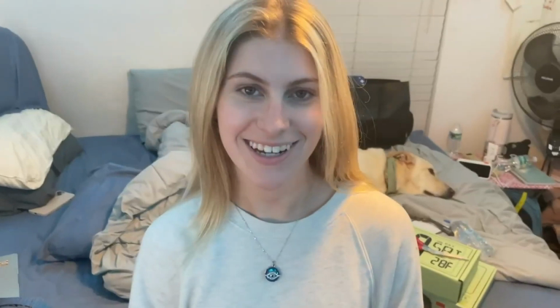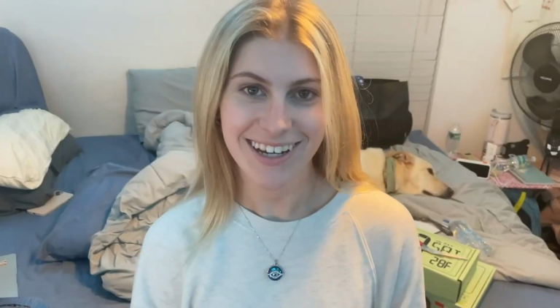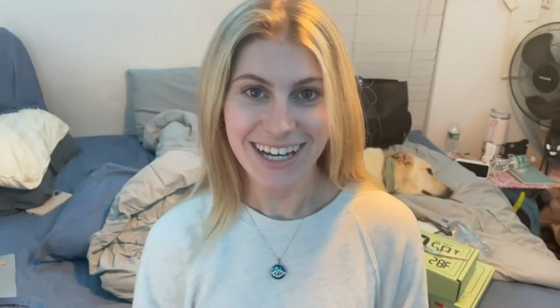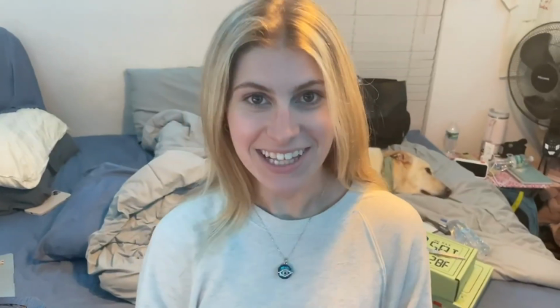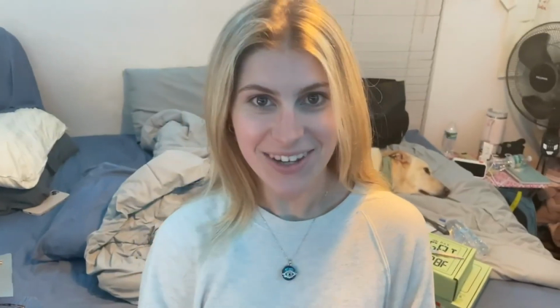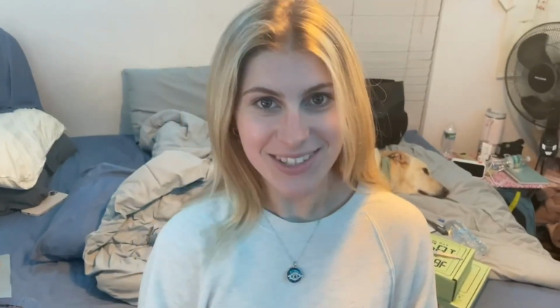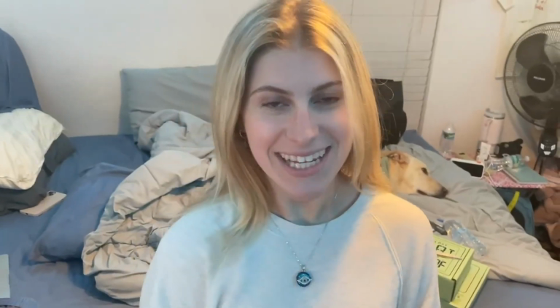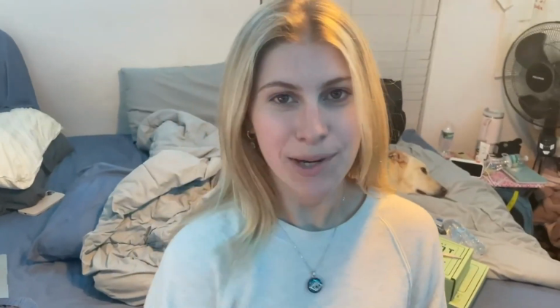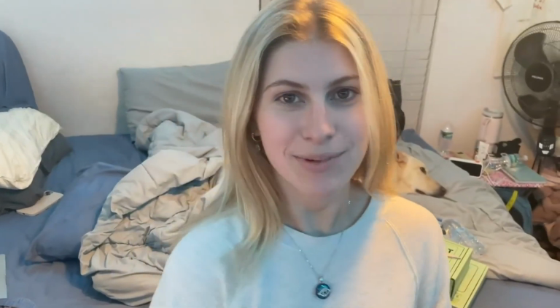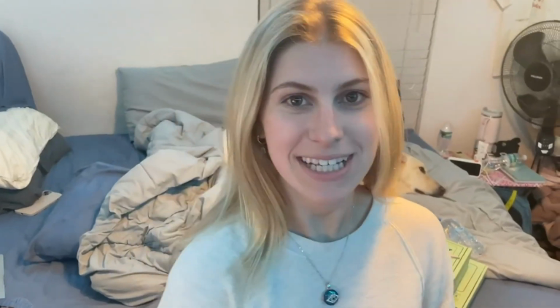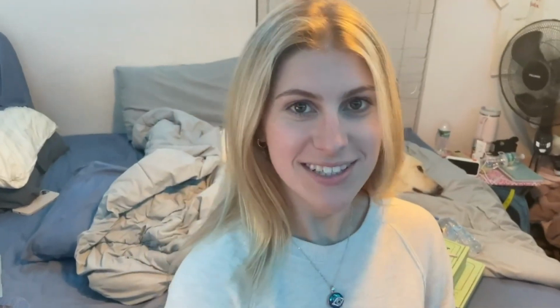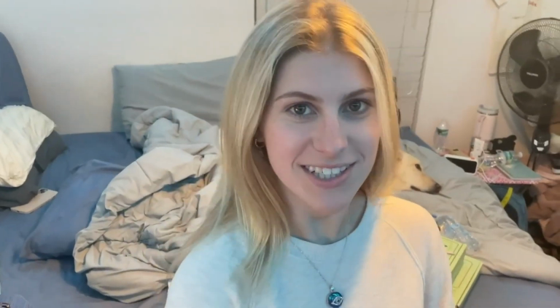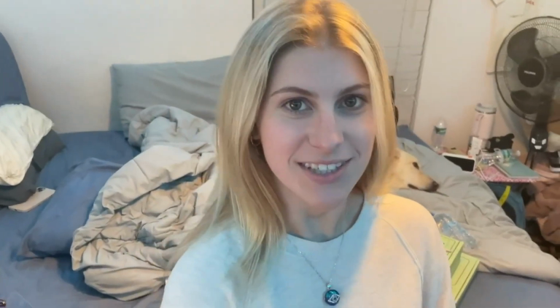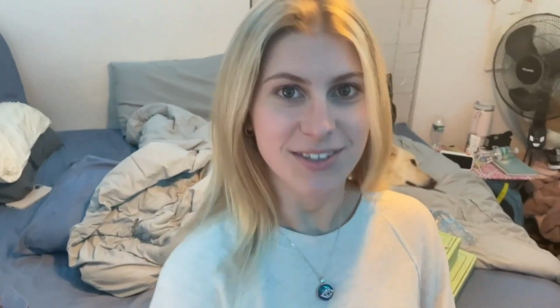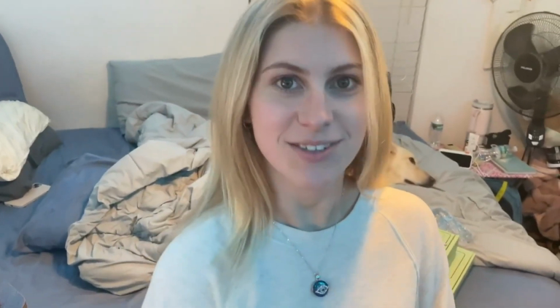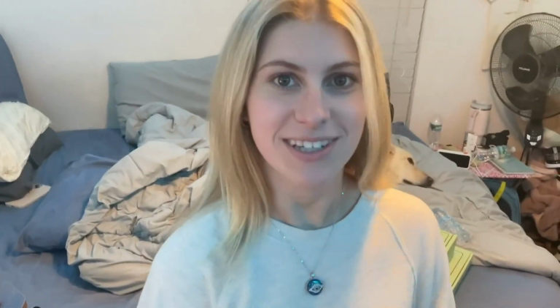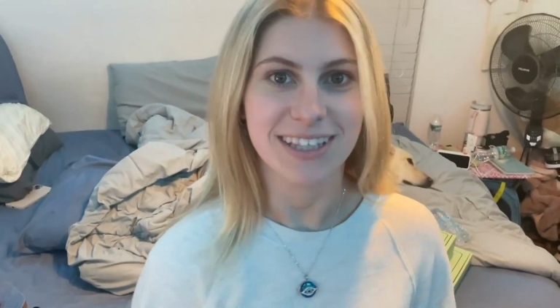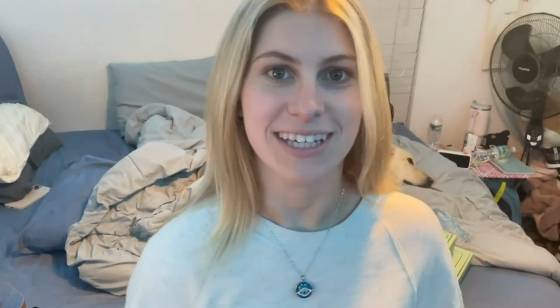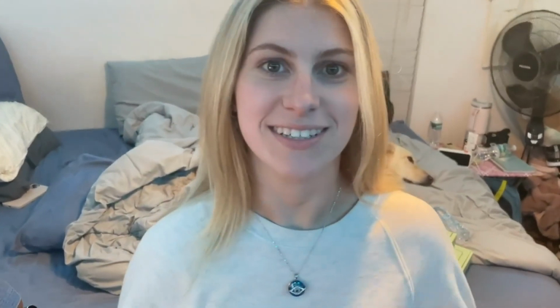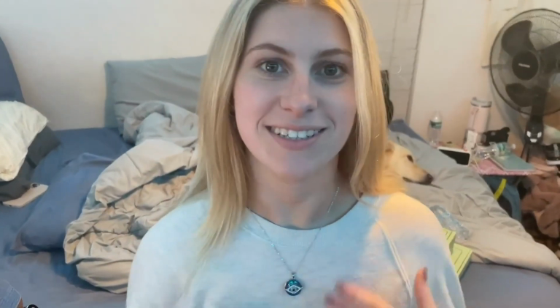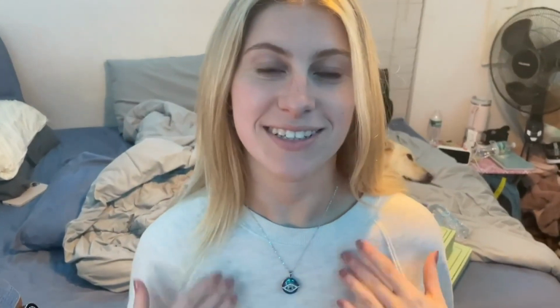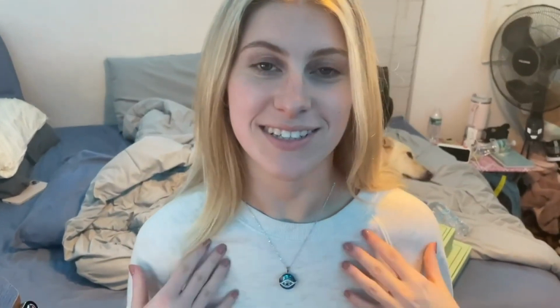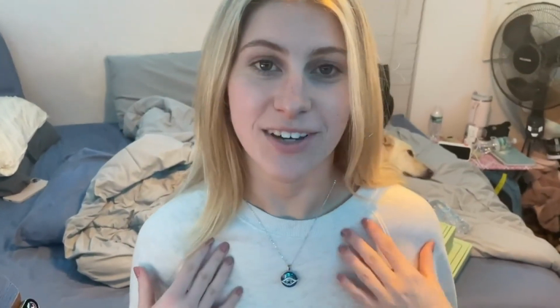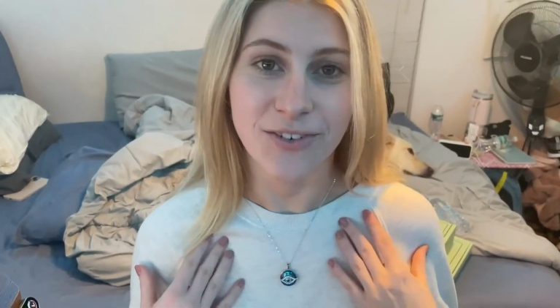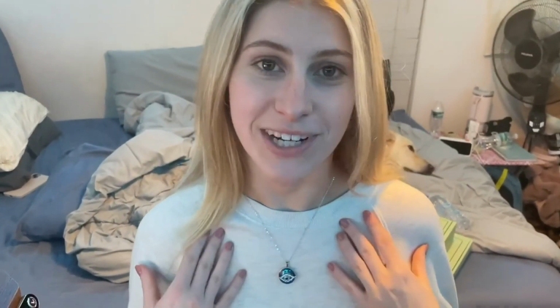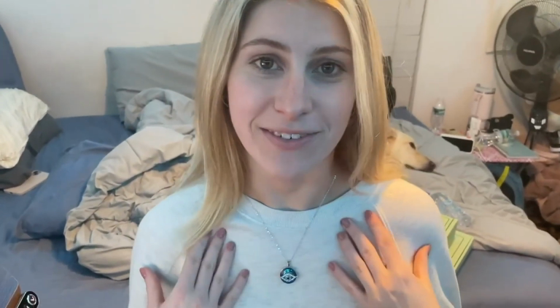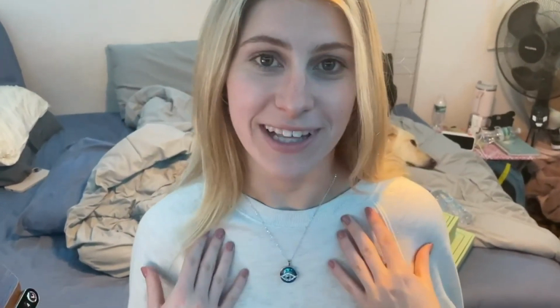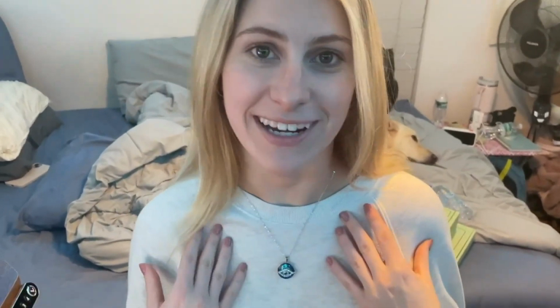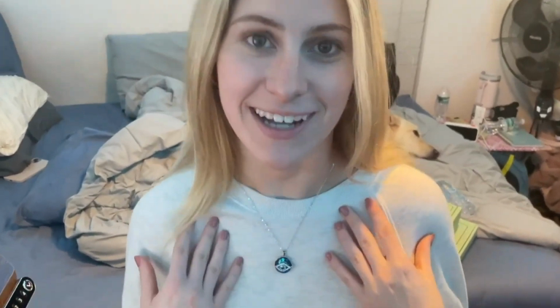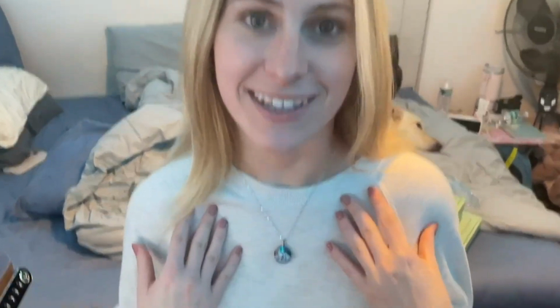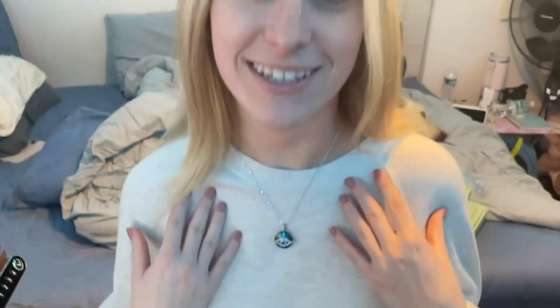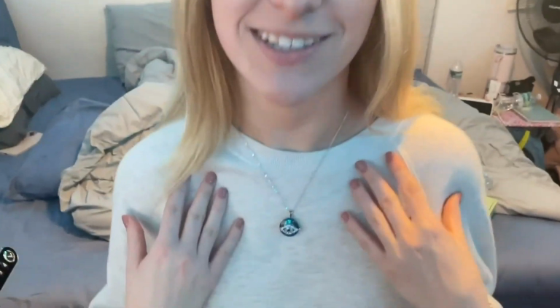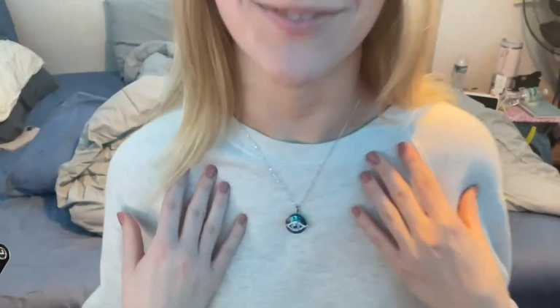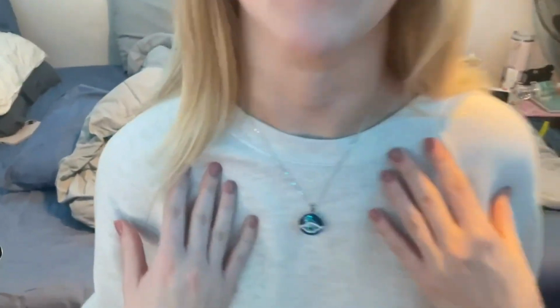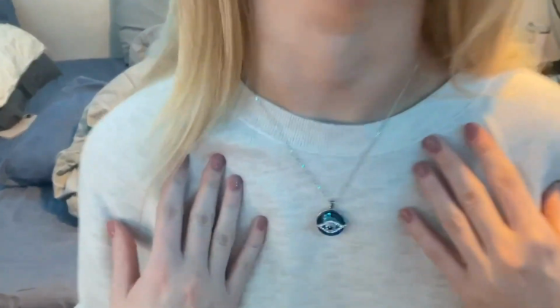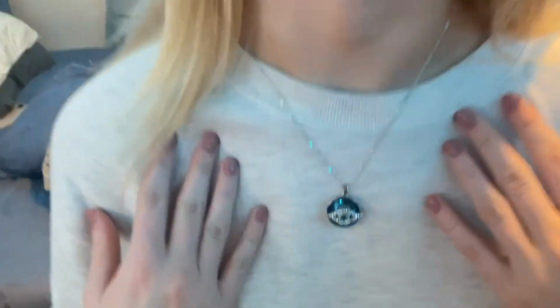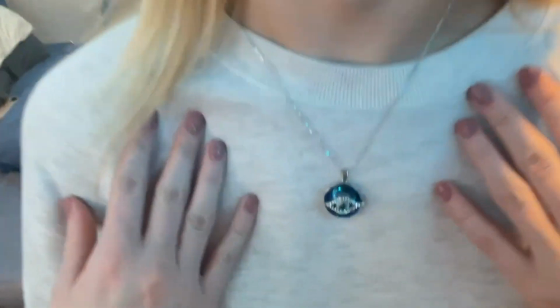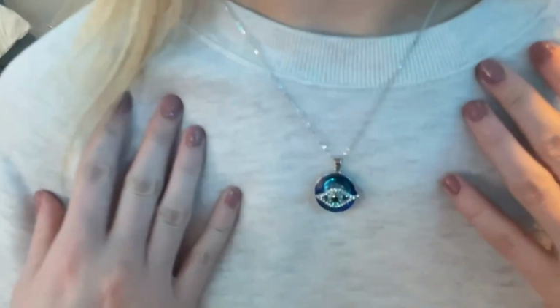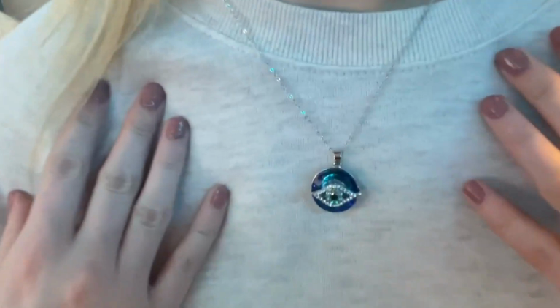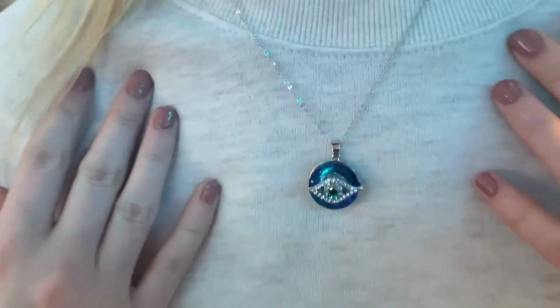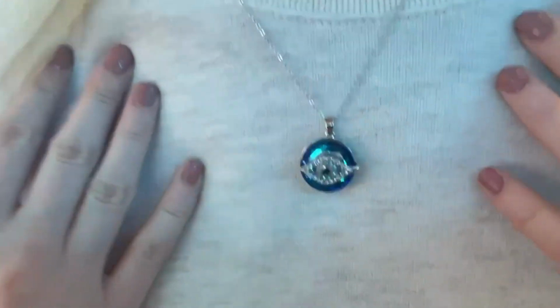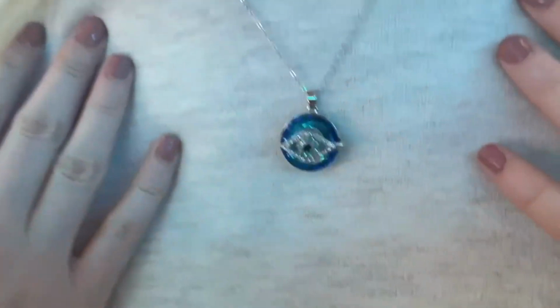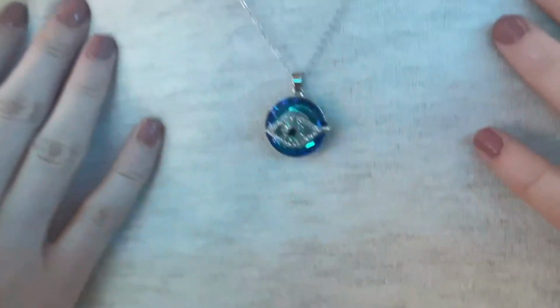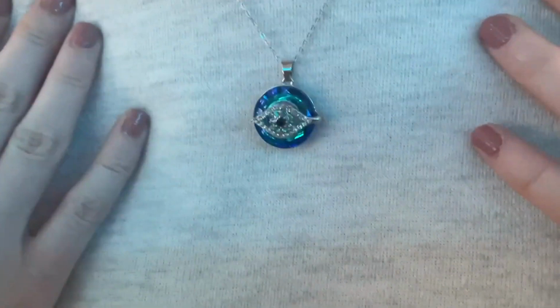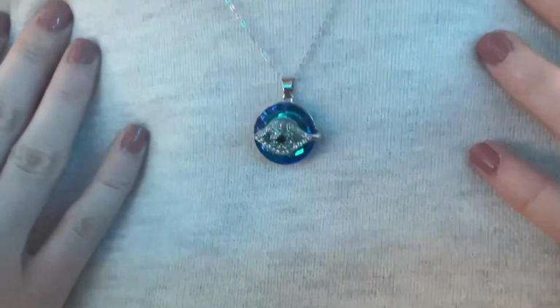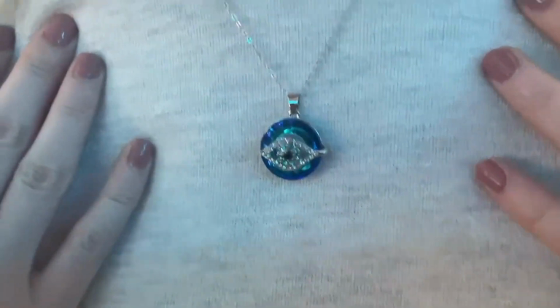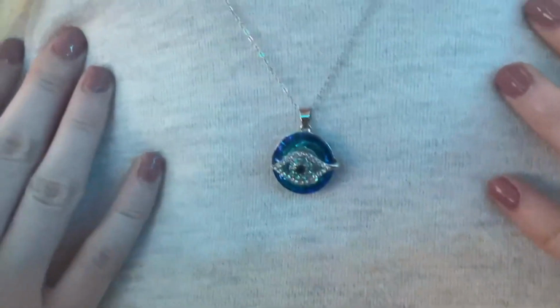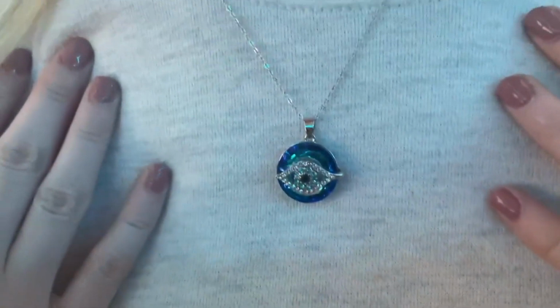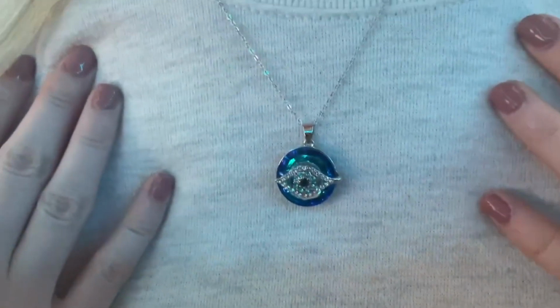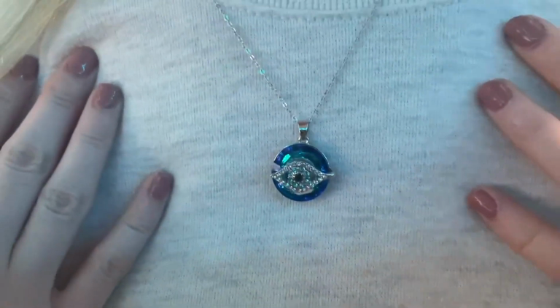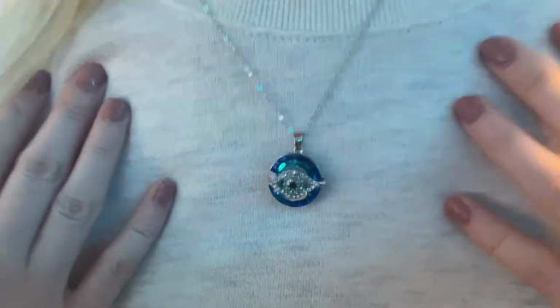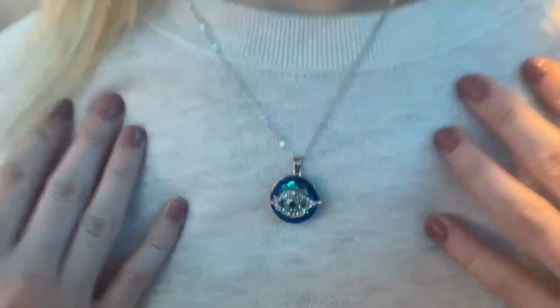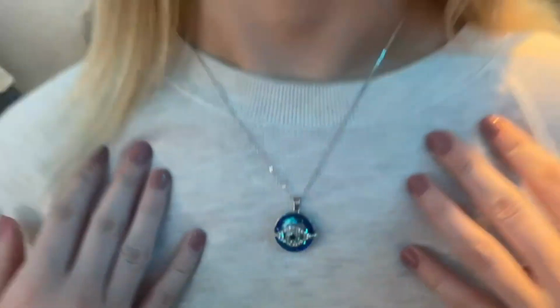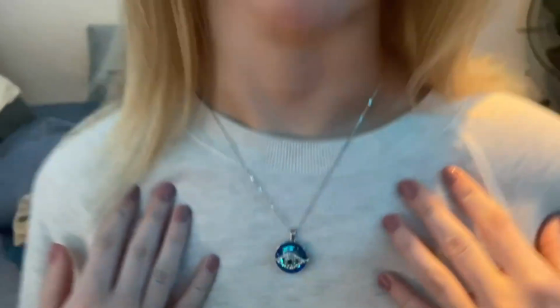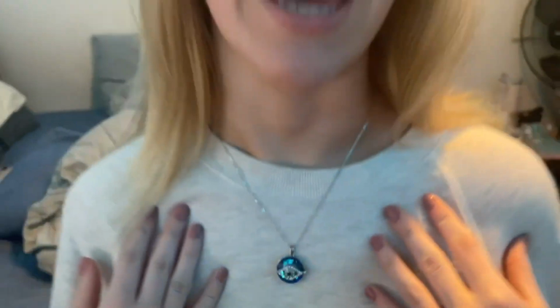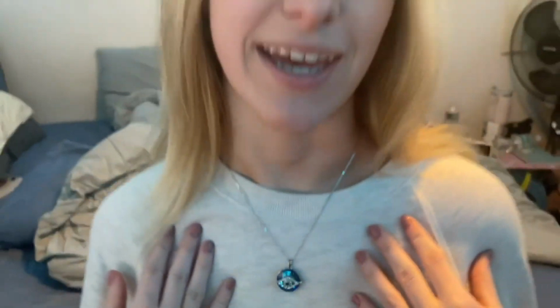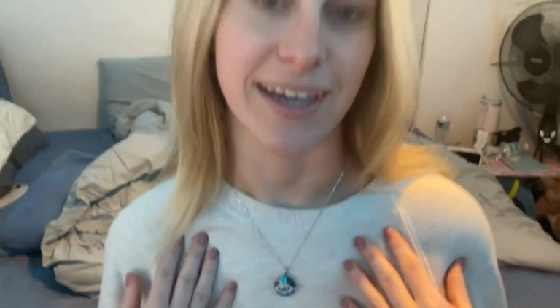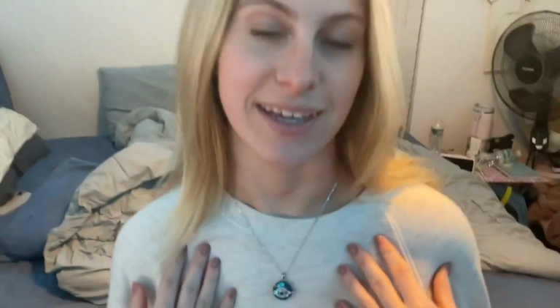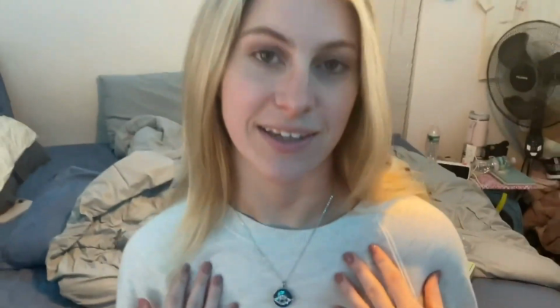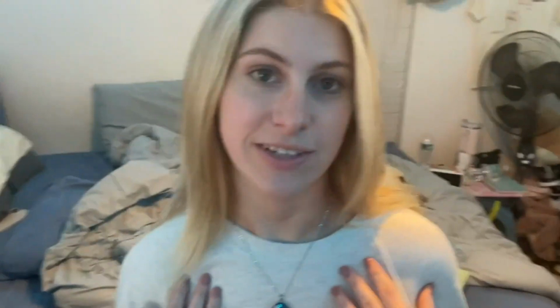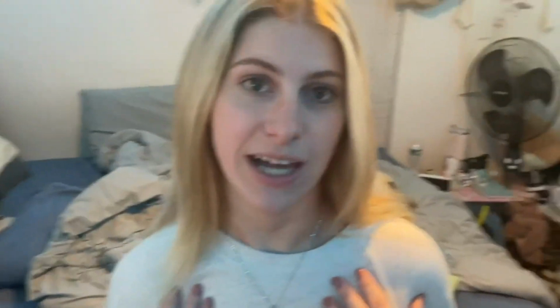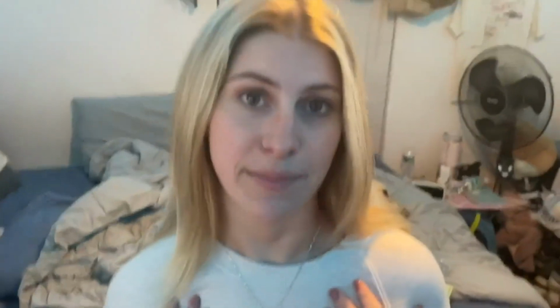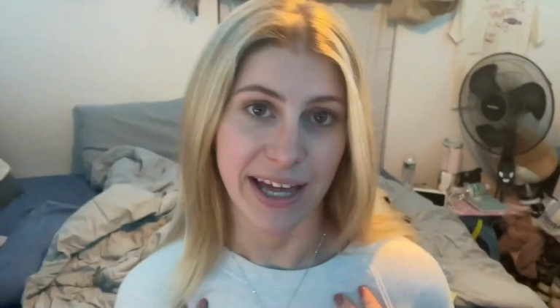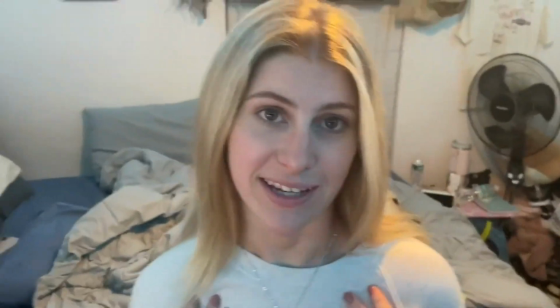Hello, today I present to you this silver Evil Eye necklace from the Smile Belly store. It is an Evil Eye pendant.